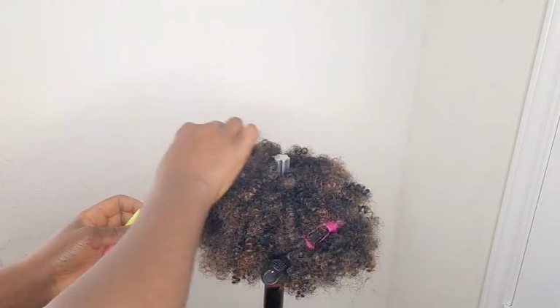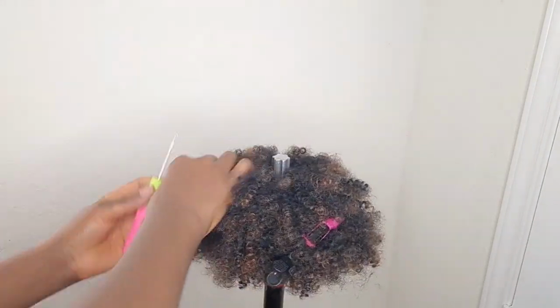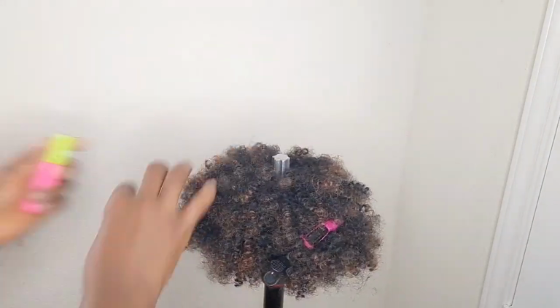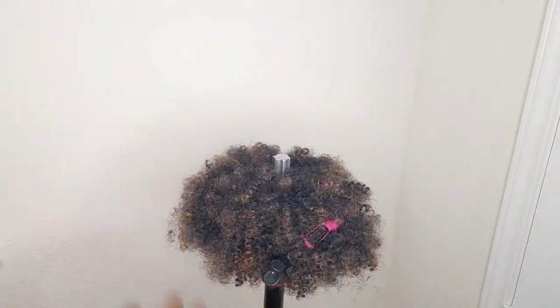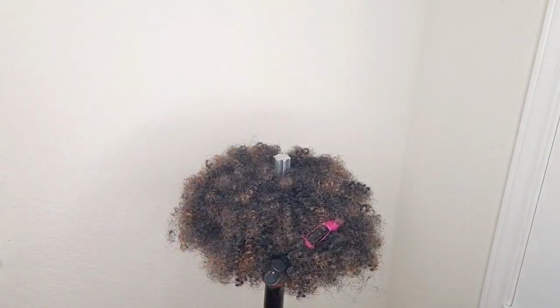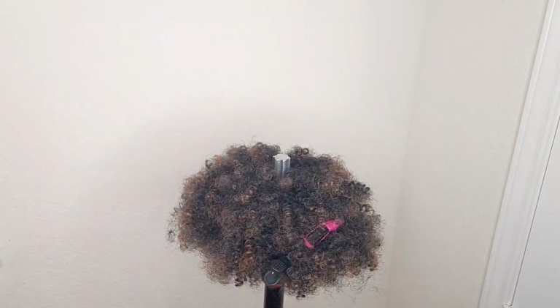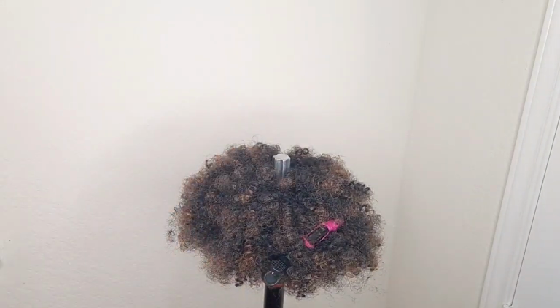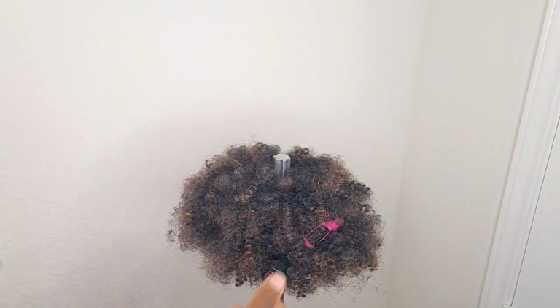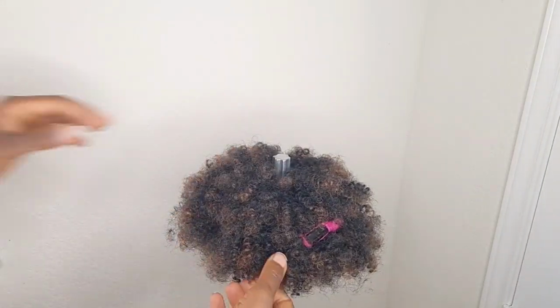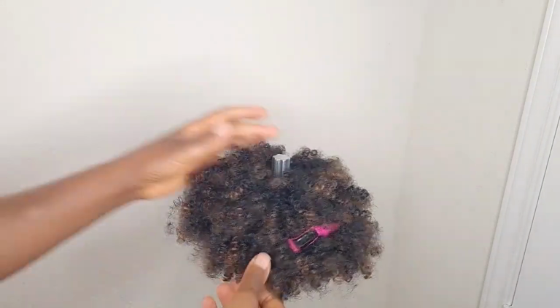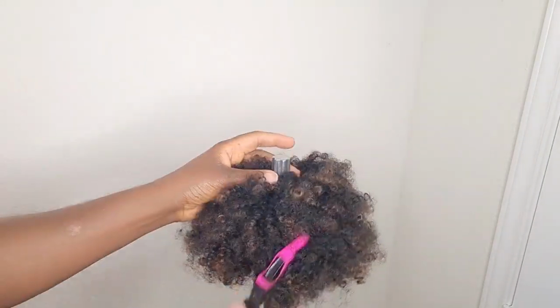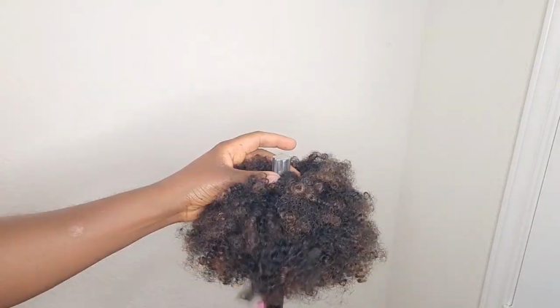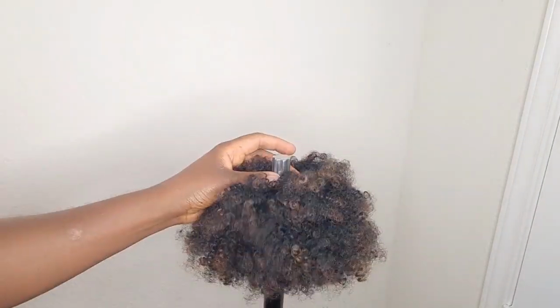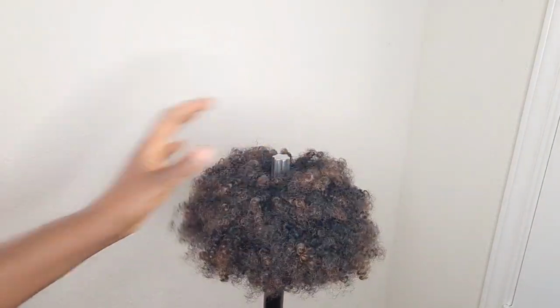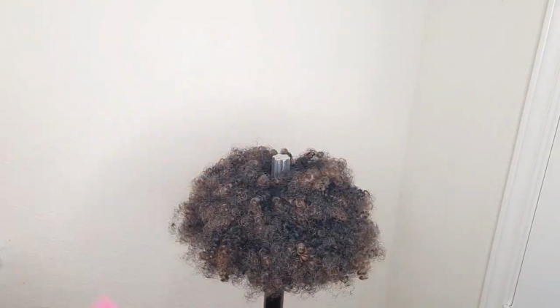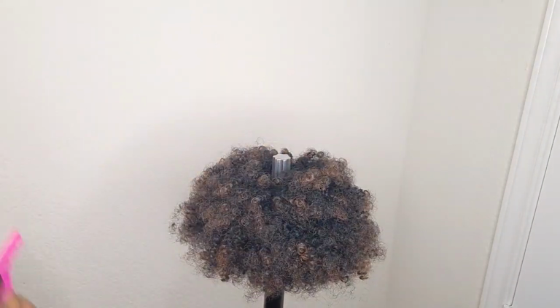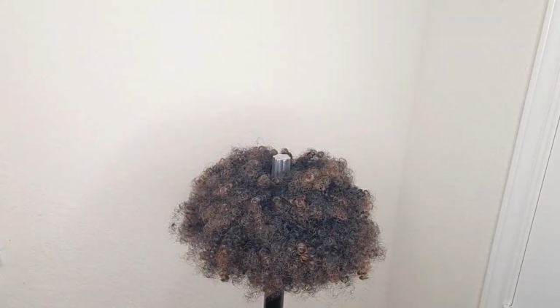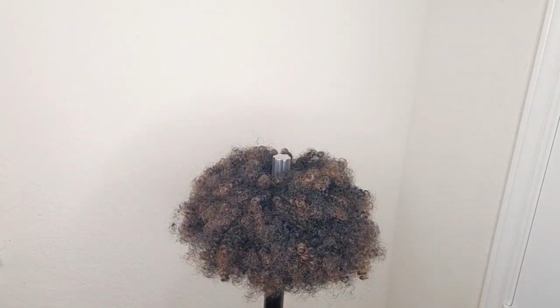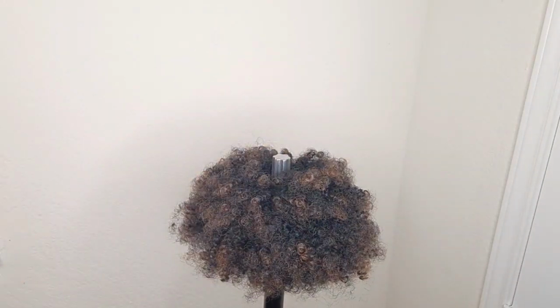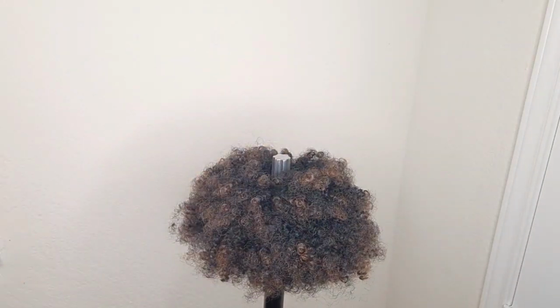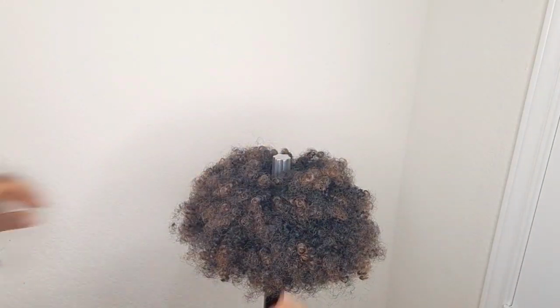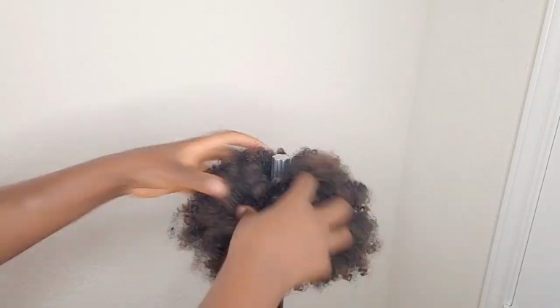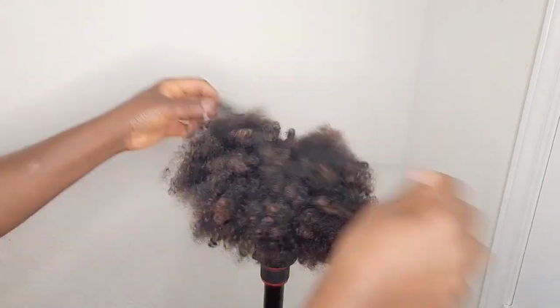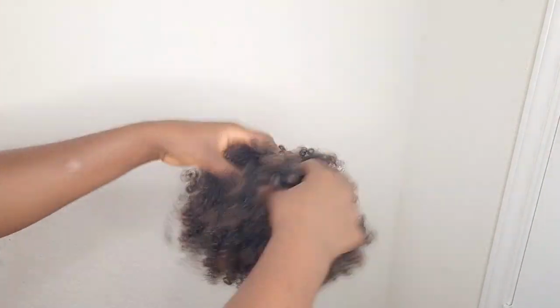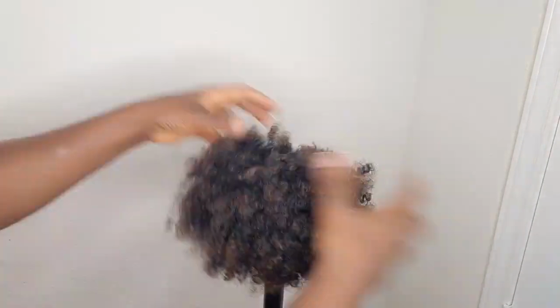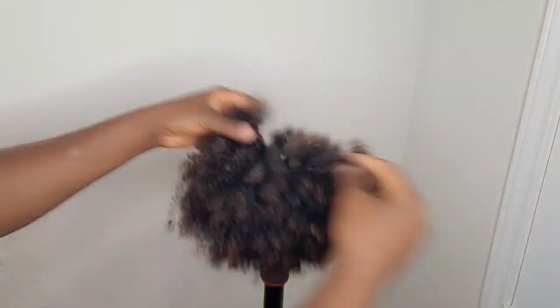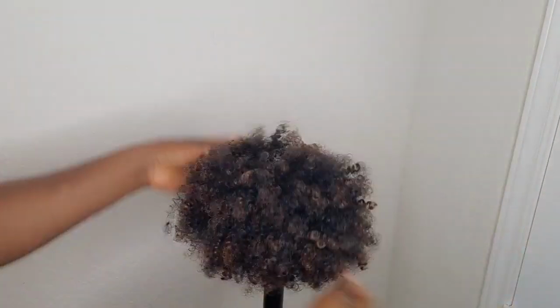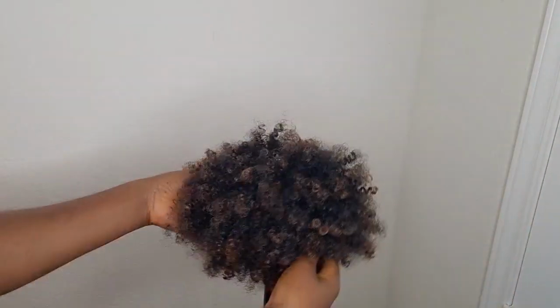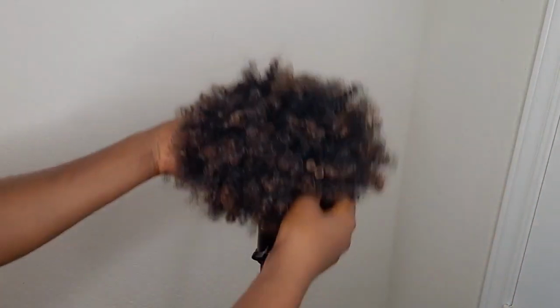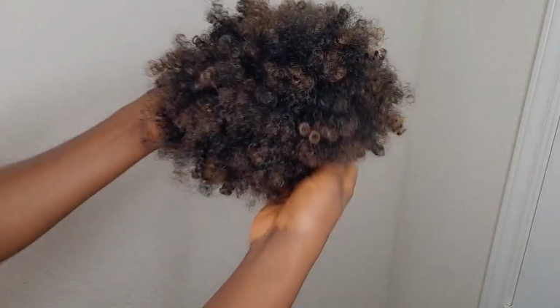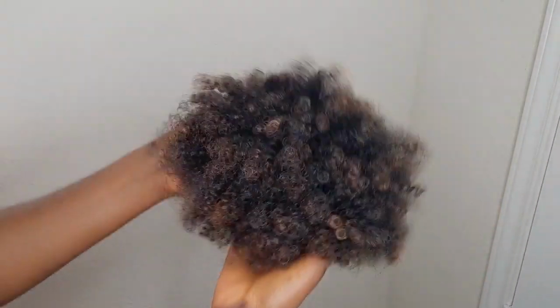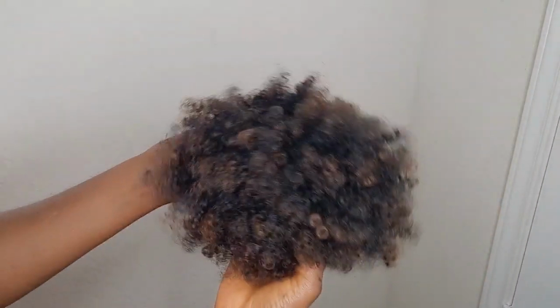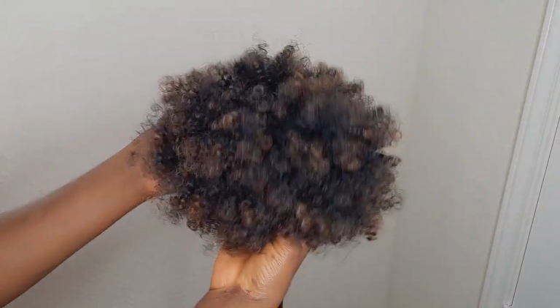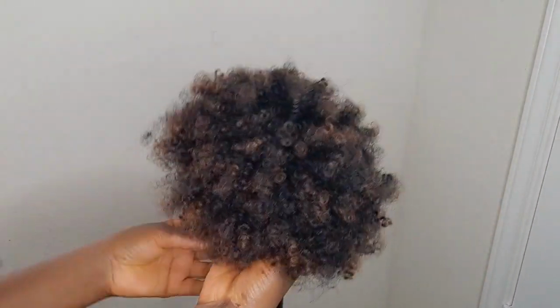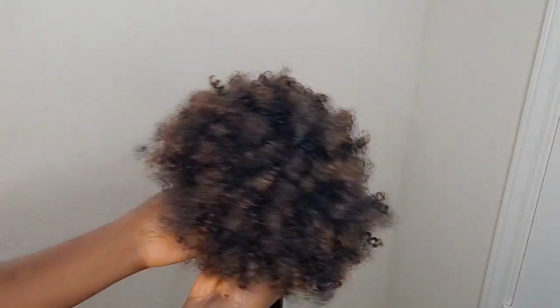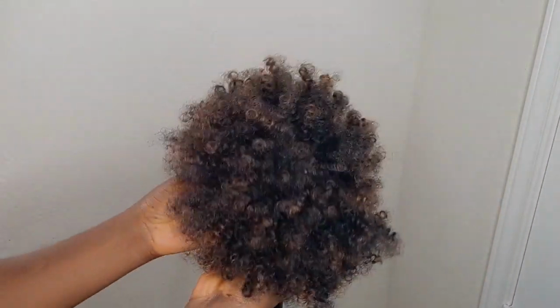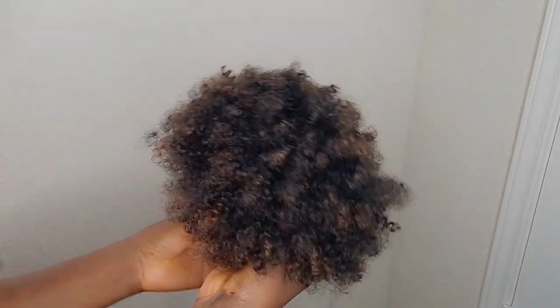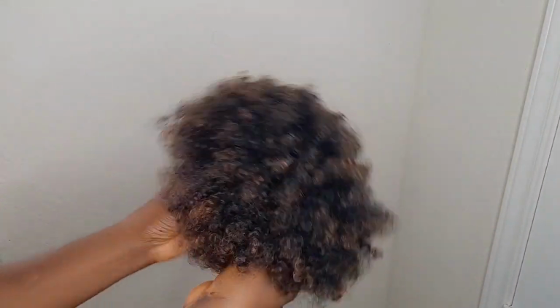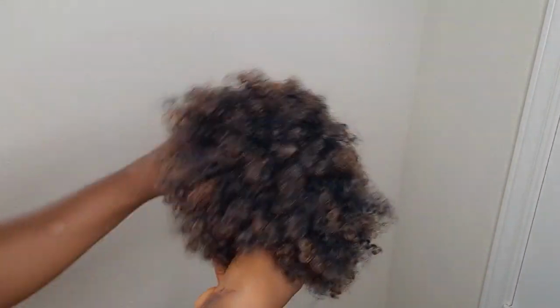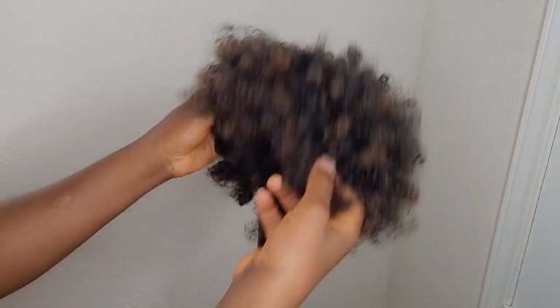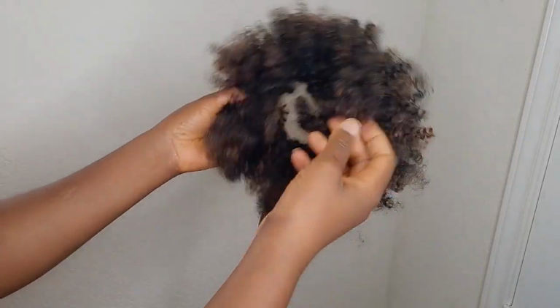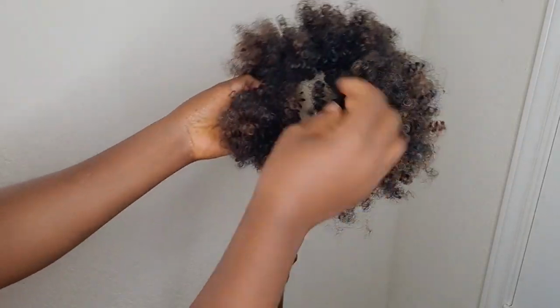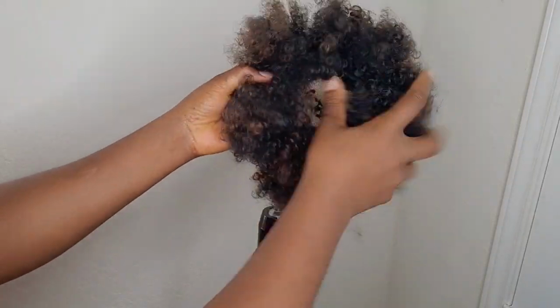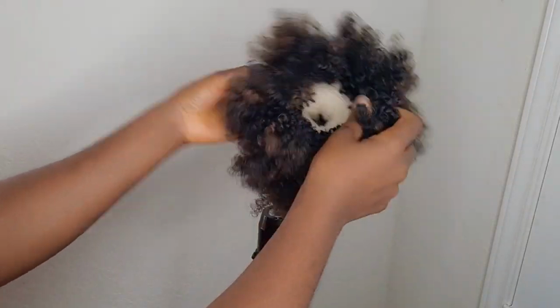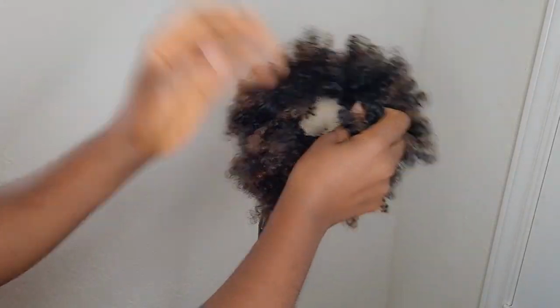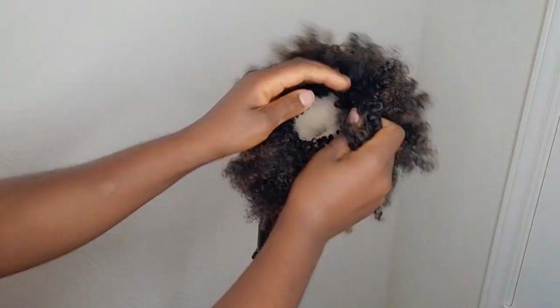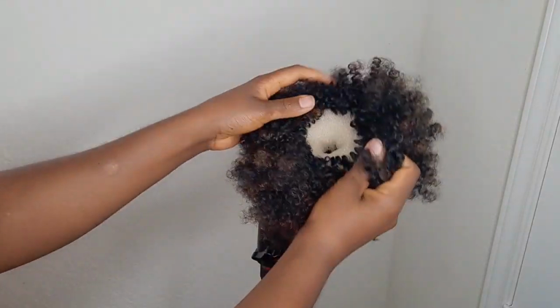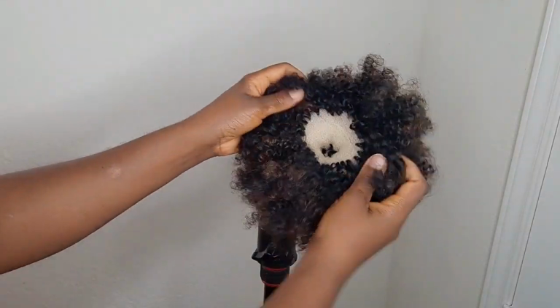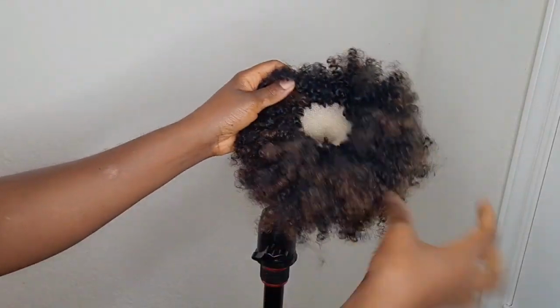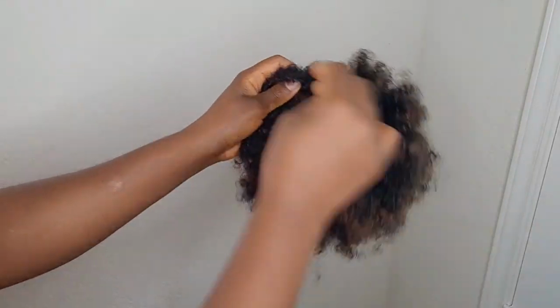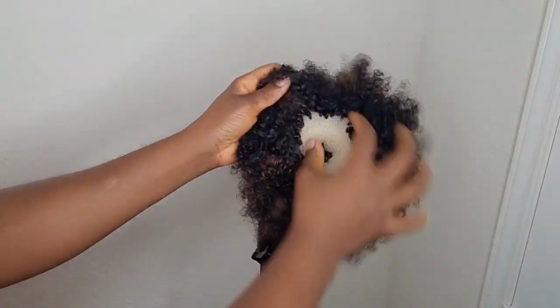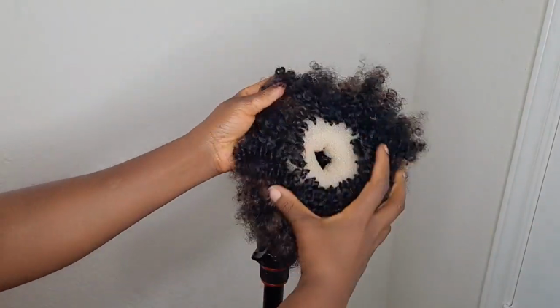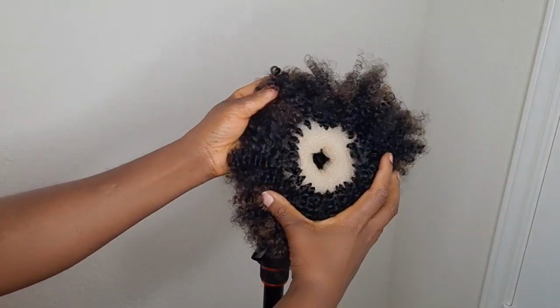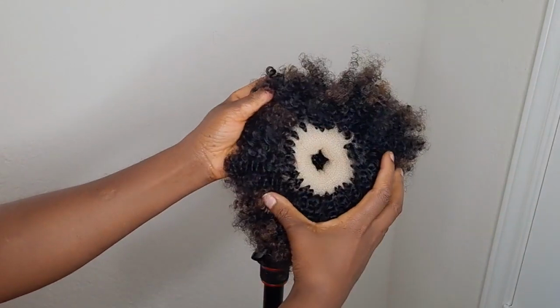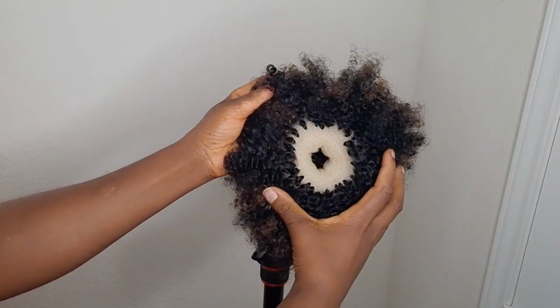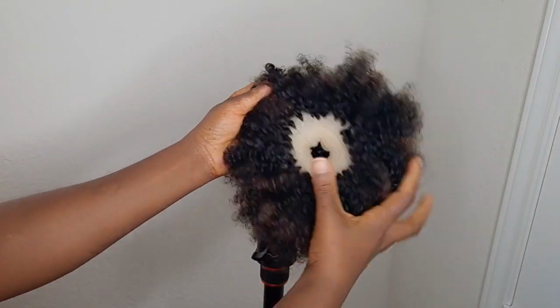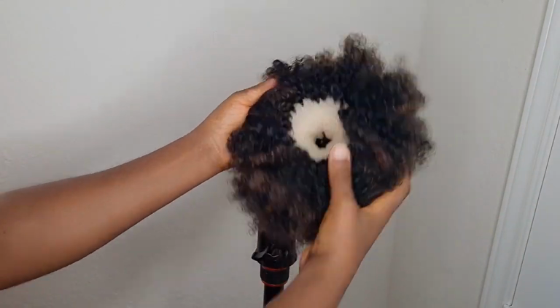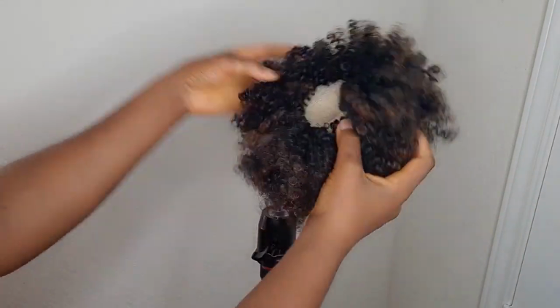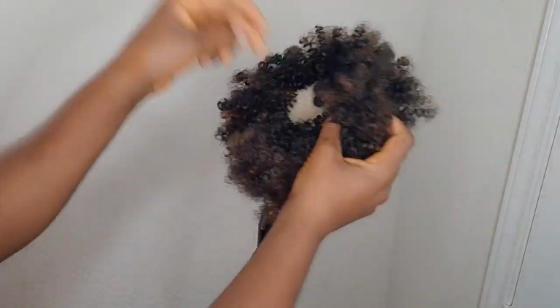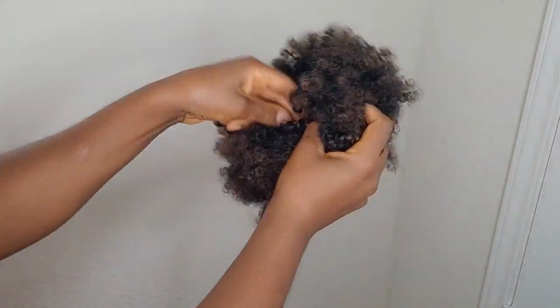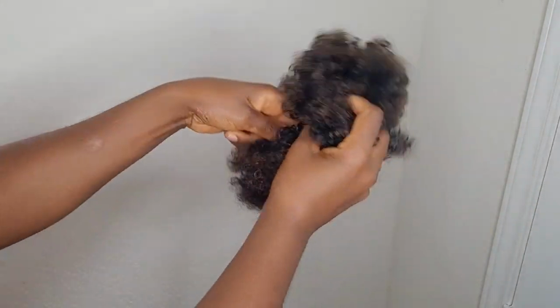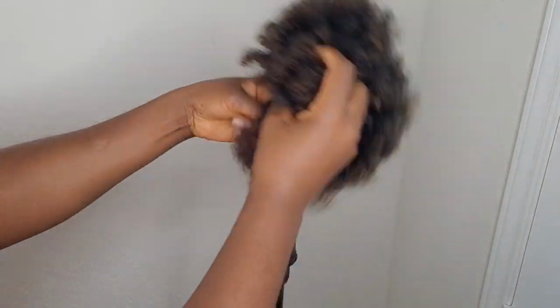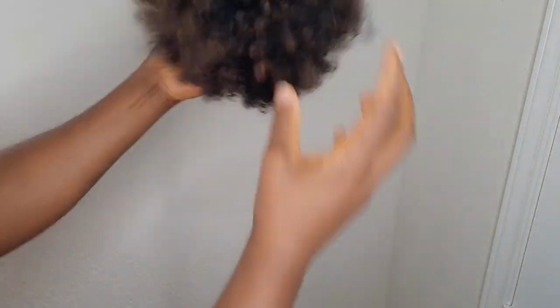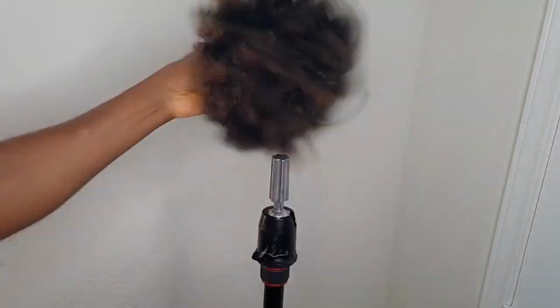Now I'm going to fluff the hair and trim it off with the scissors, and we're also going to go ahead and style it, so keep watching.